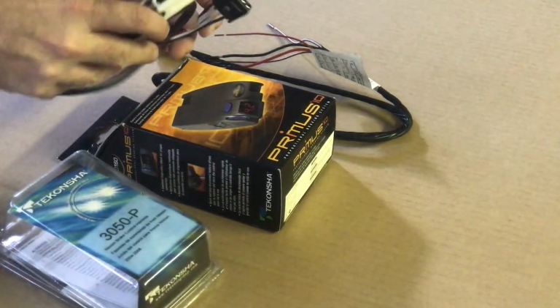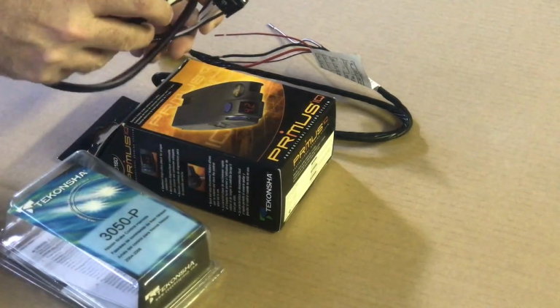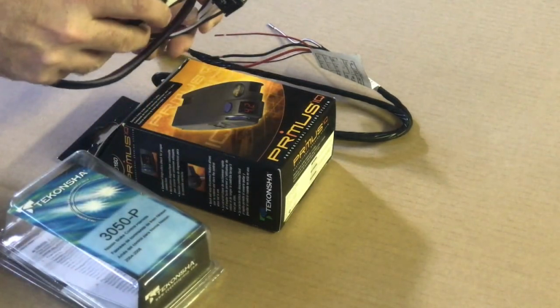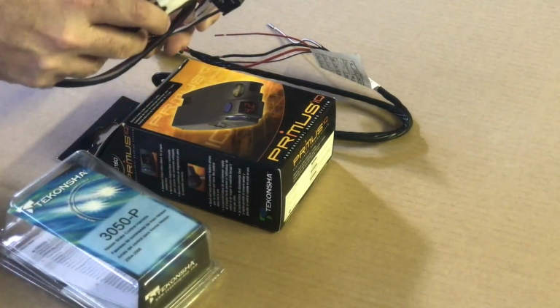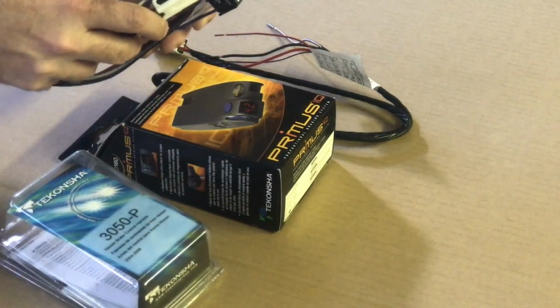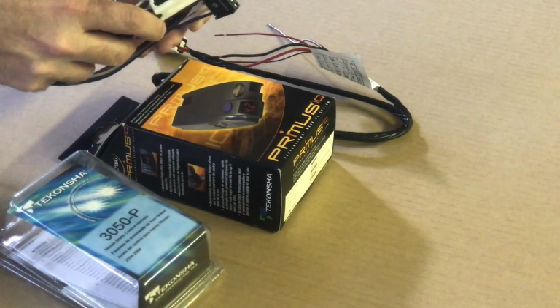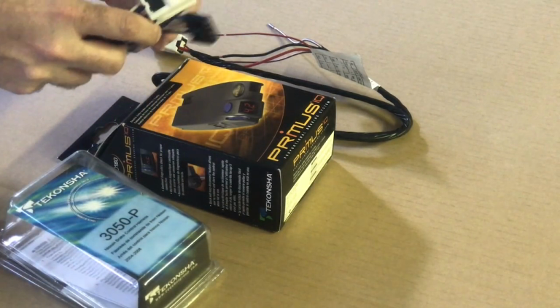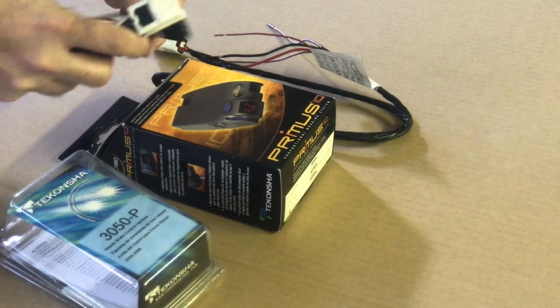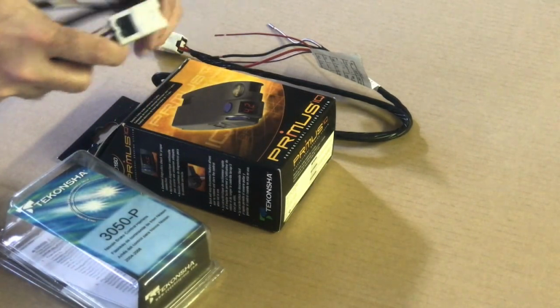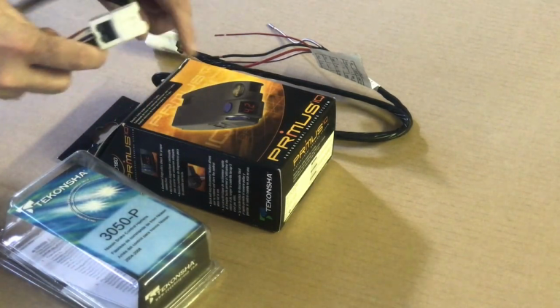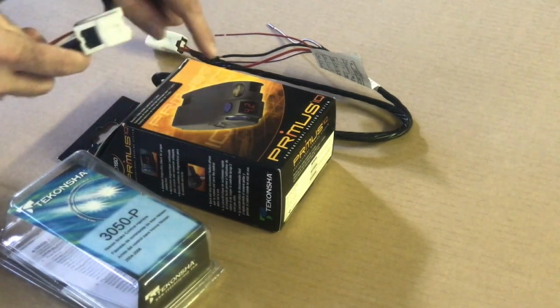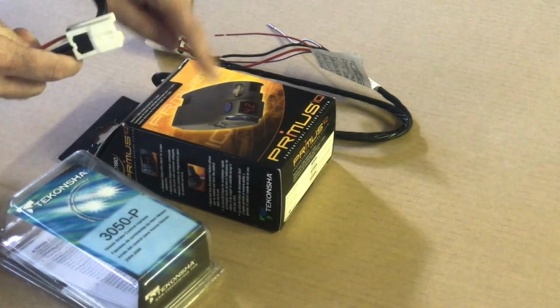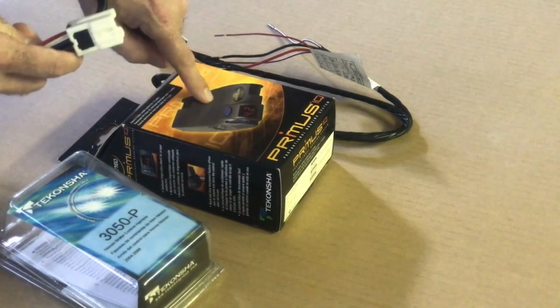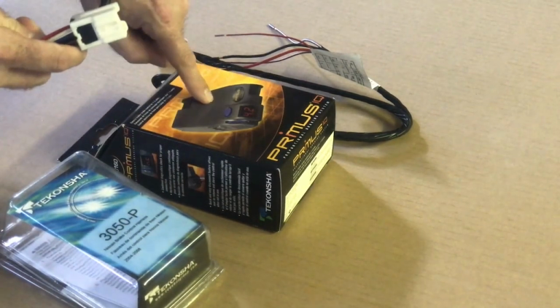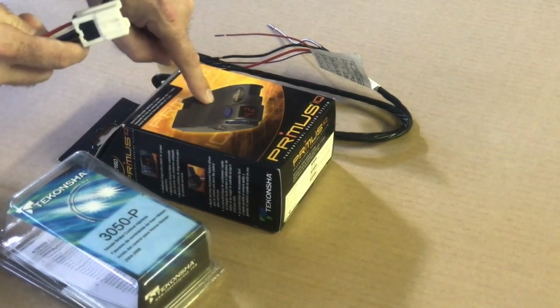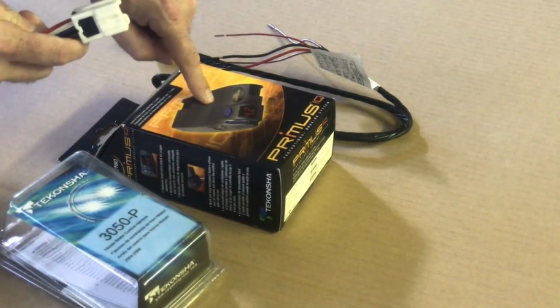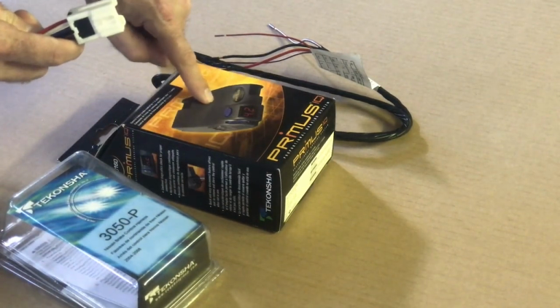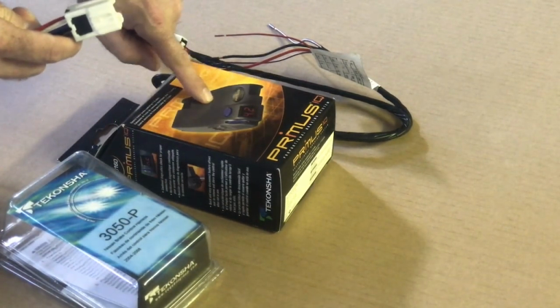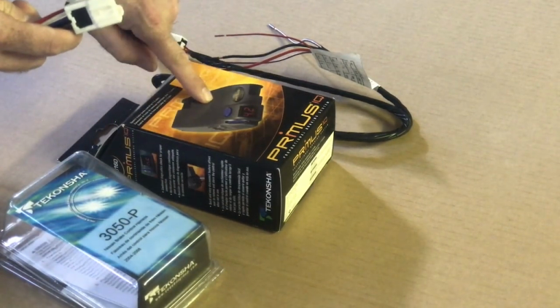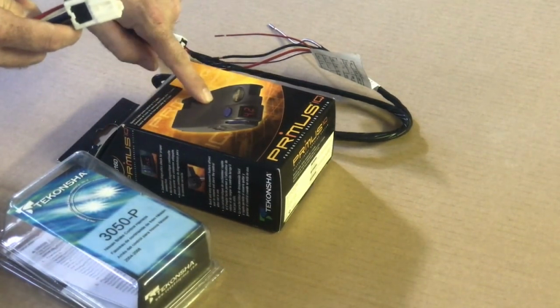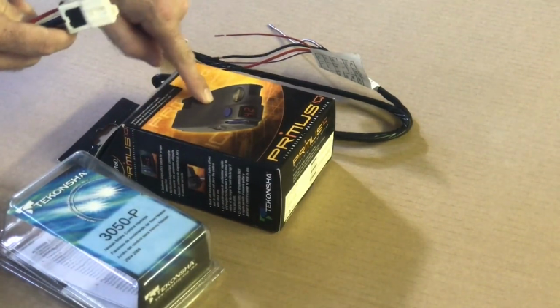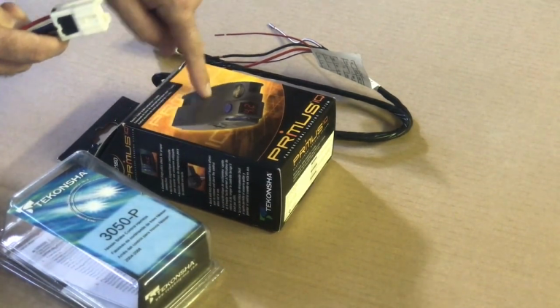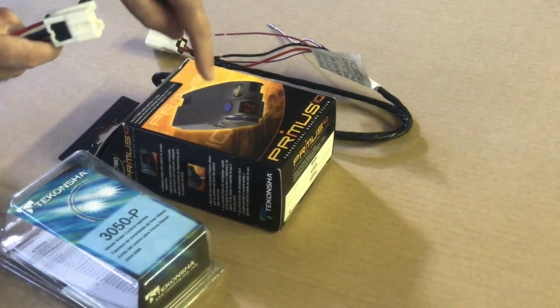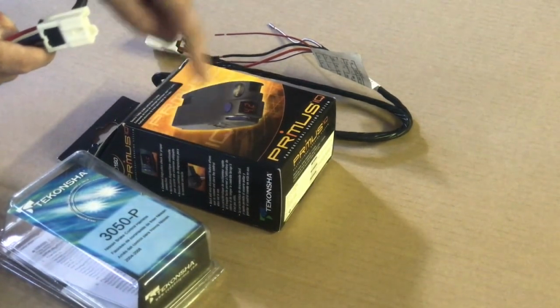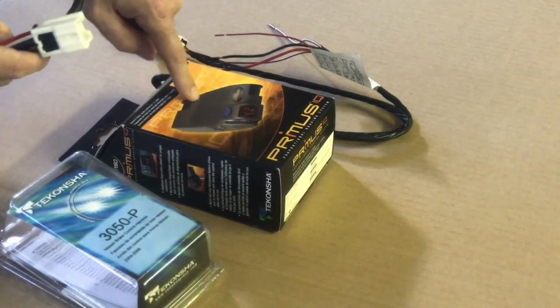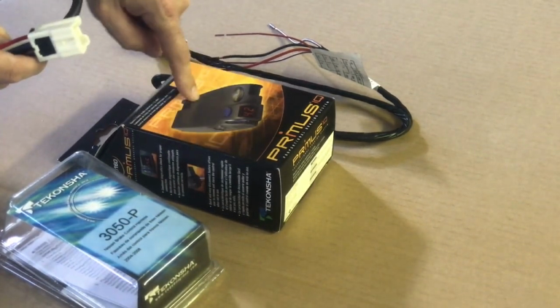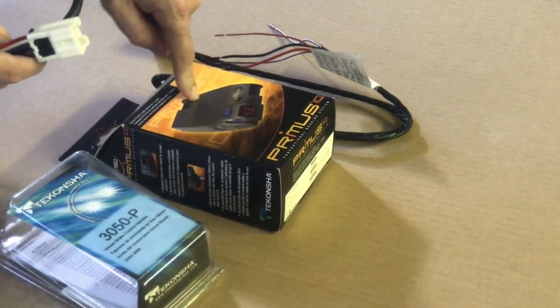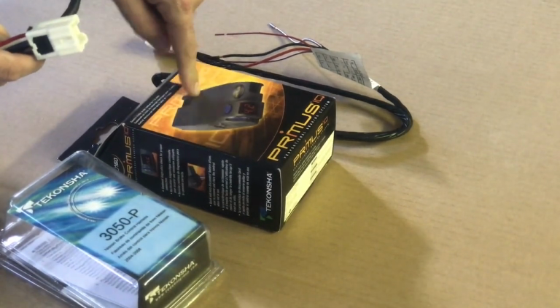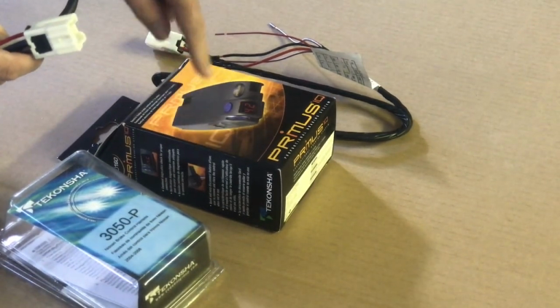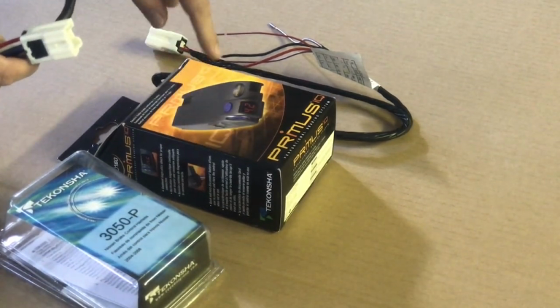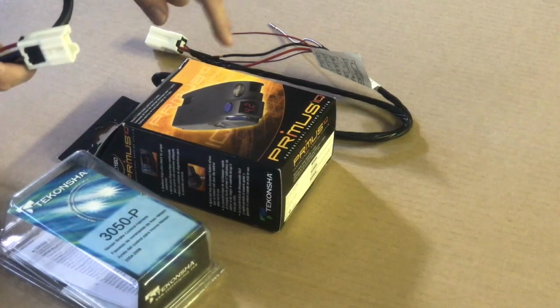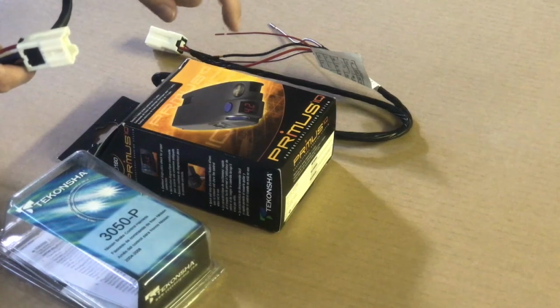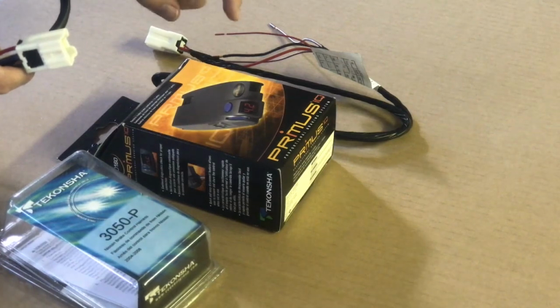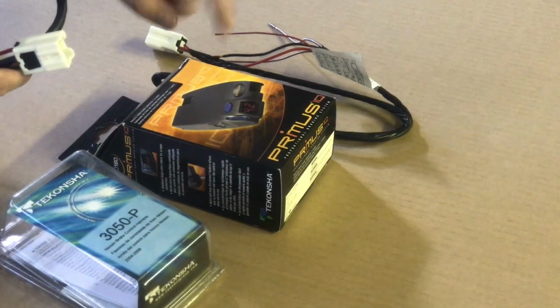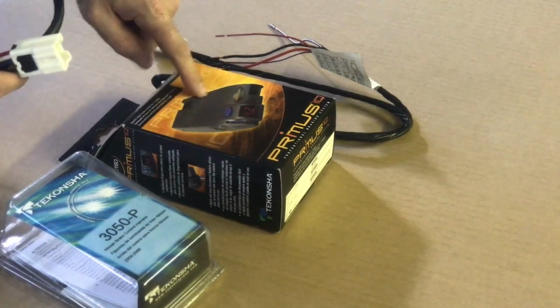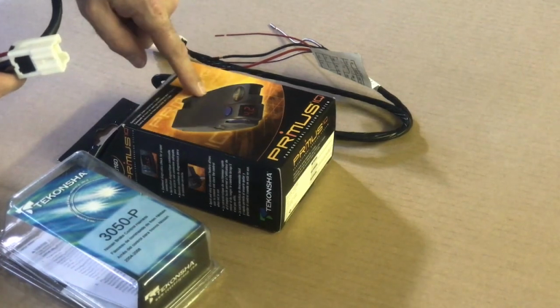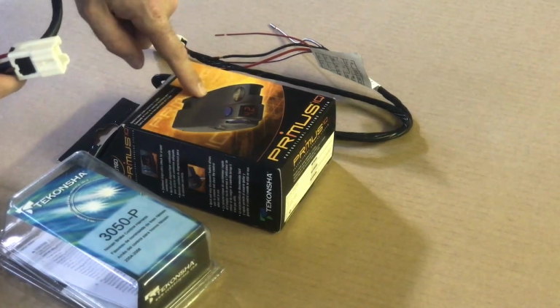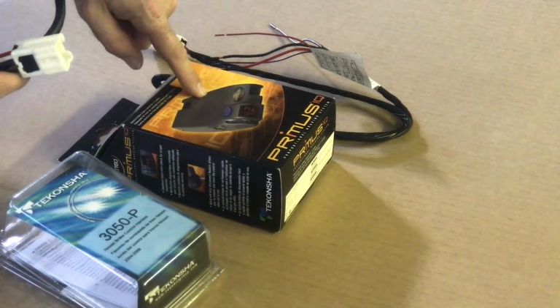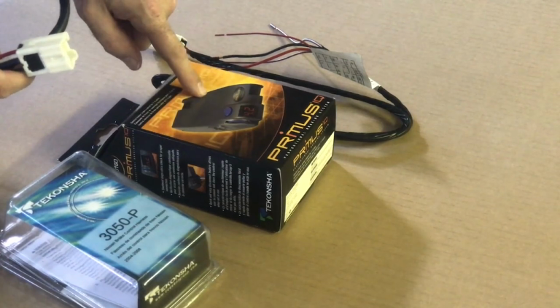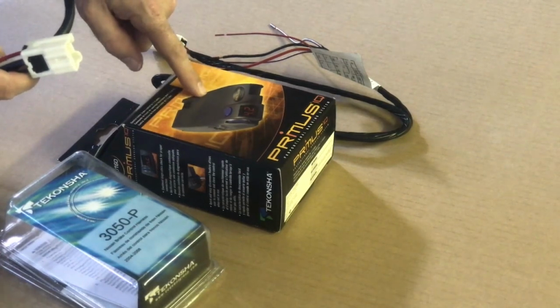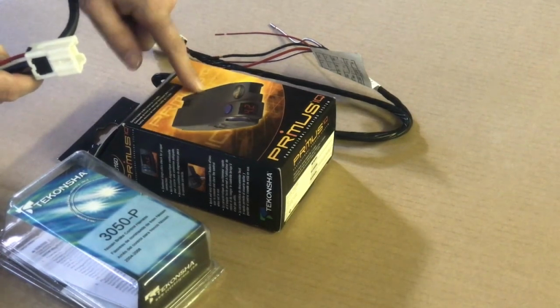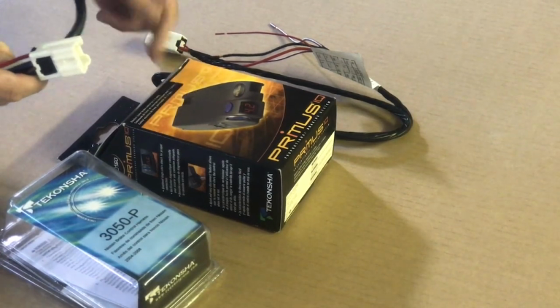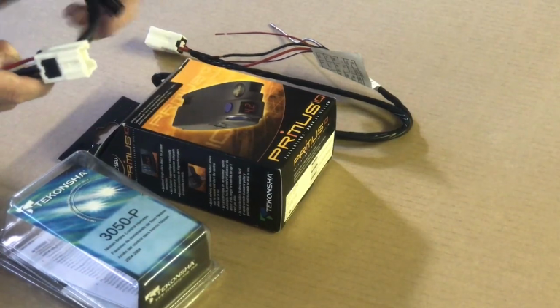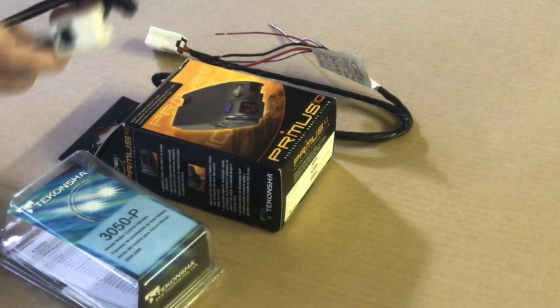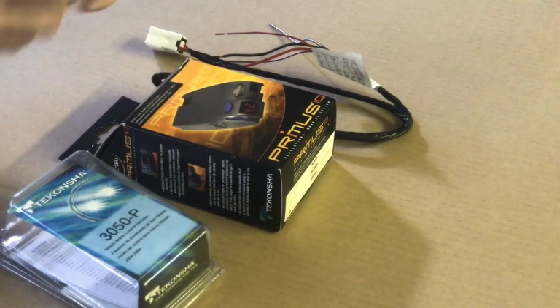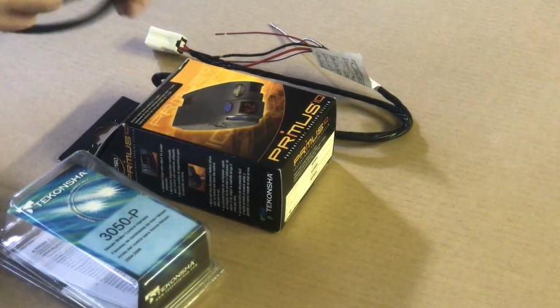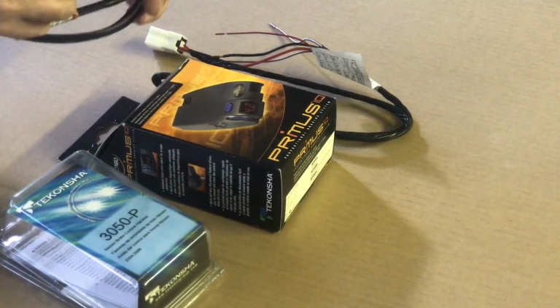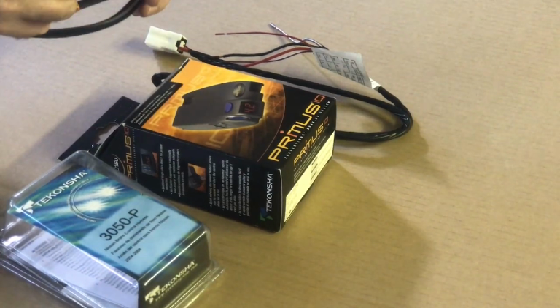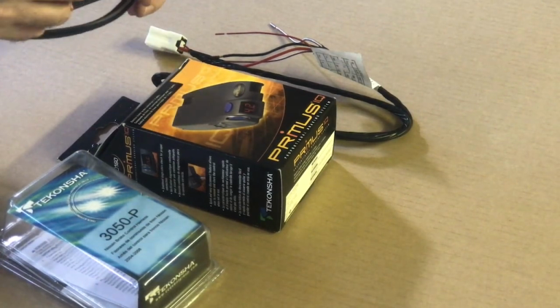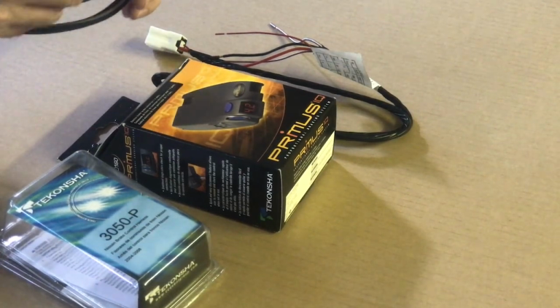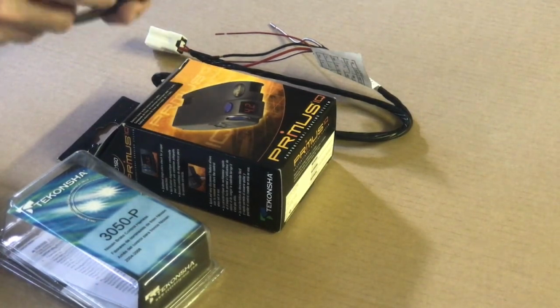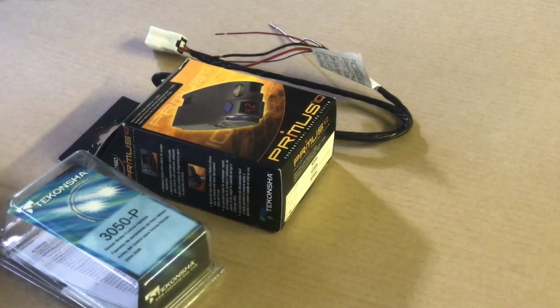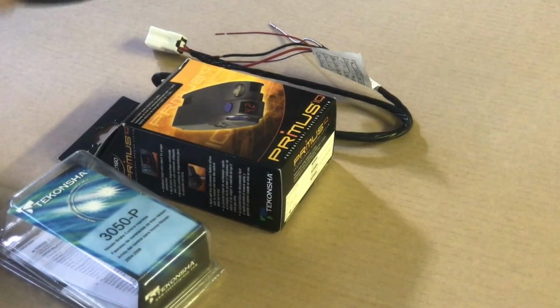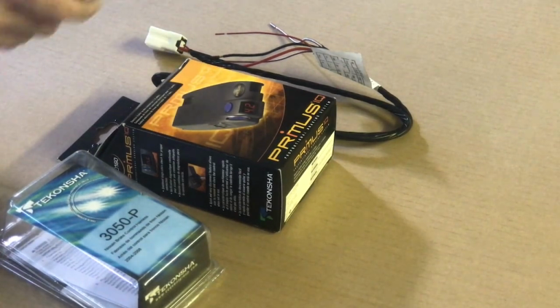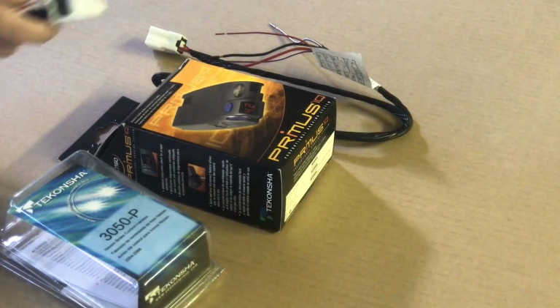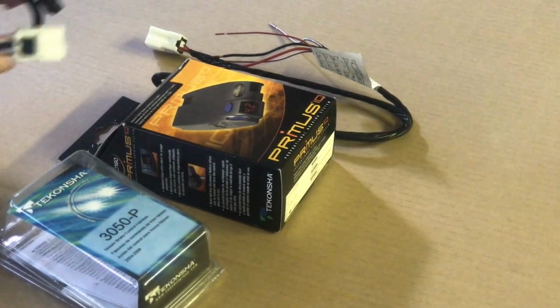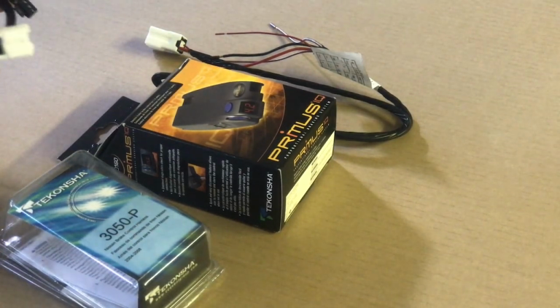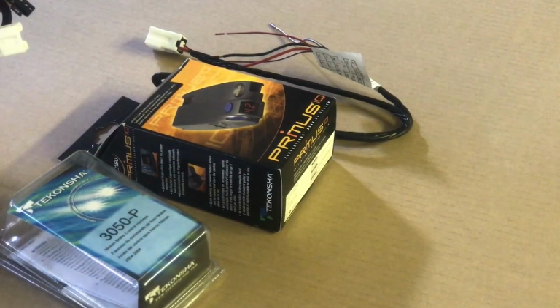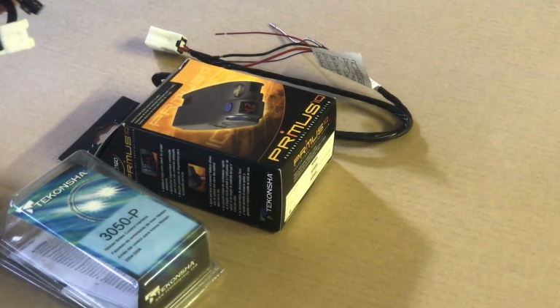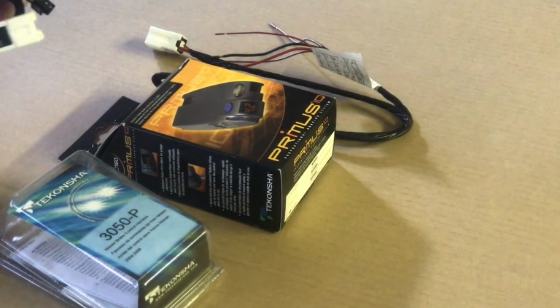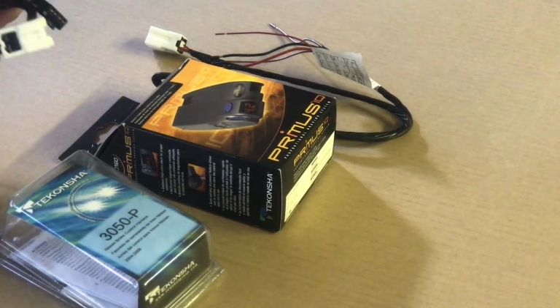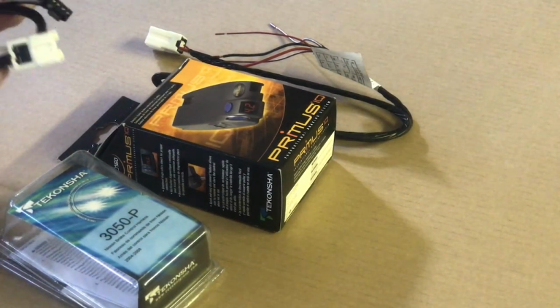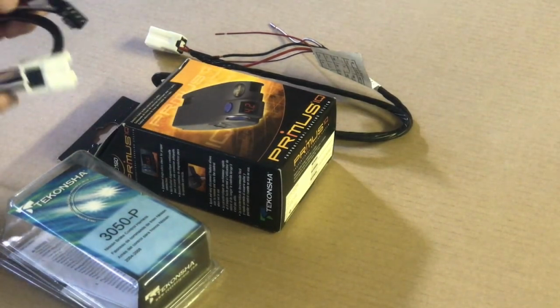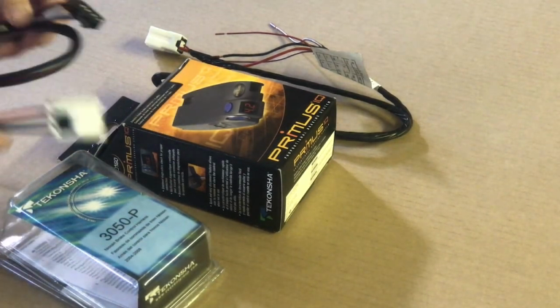So we're going to get that all set up, and I'm going to show you how to mount this in the Nissan Armada, hook it up, and we'll be ready to go.